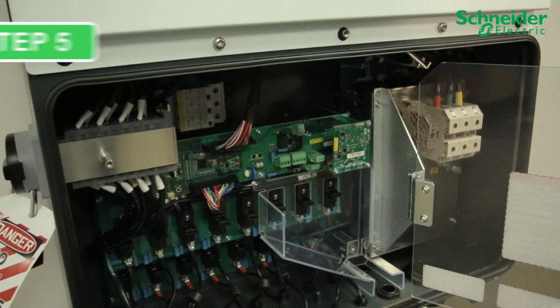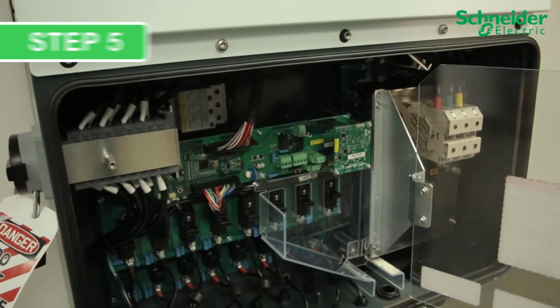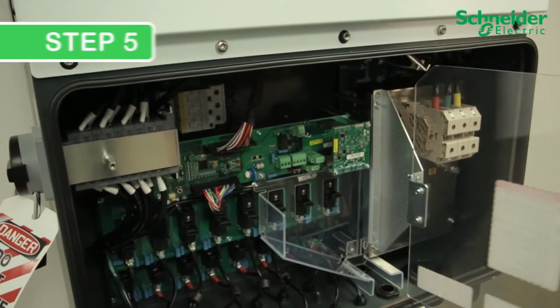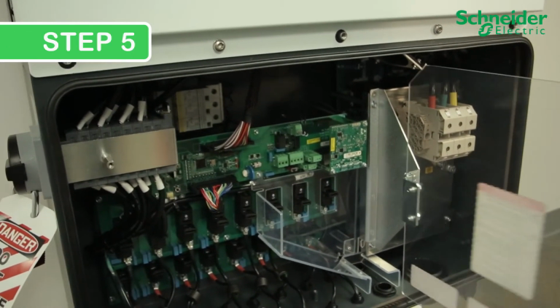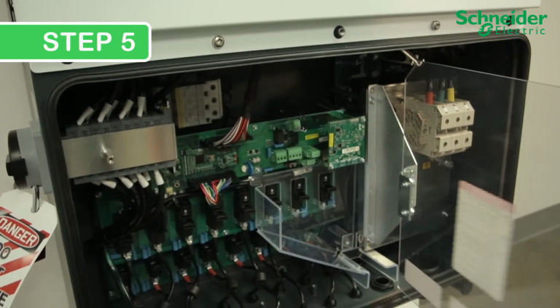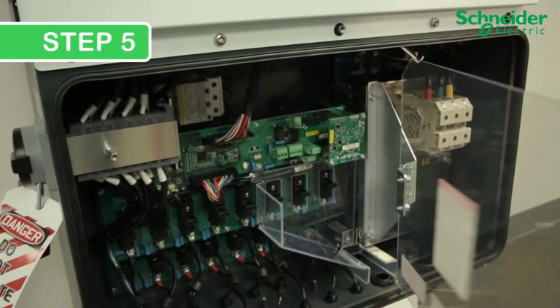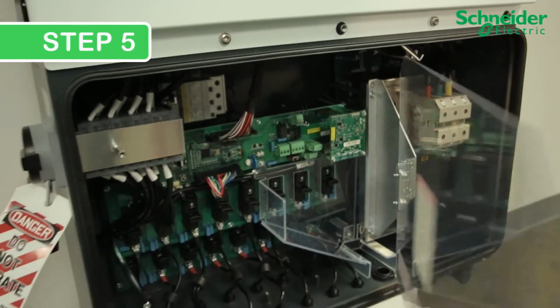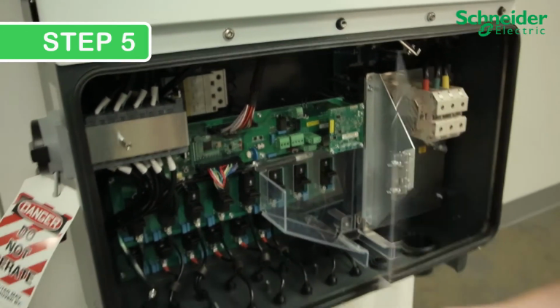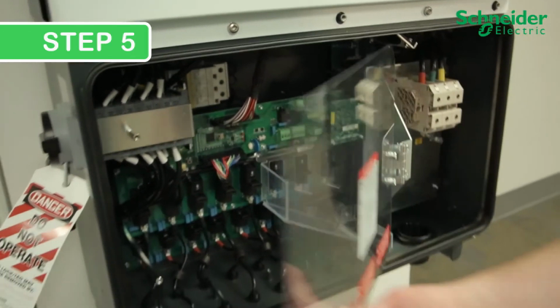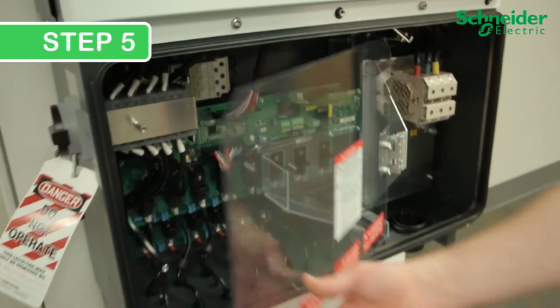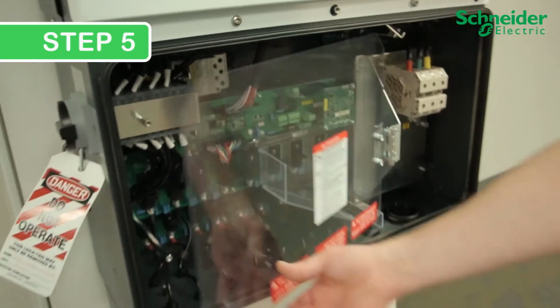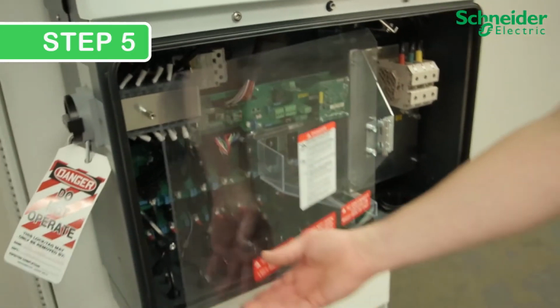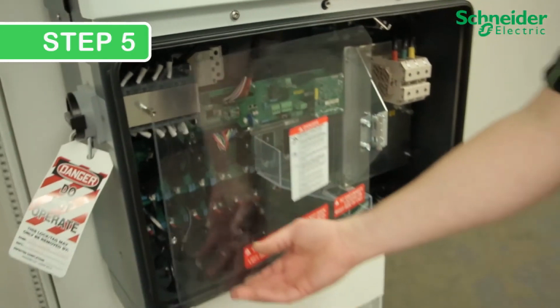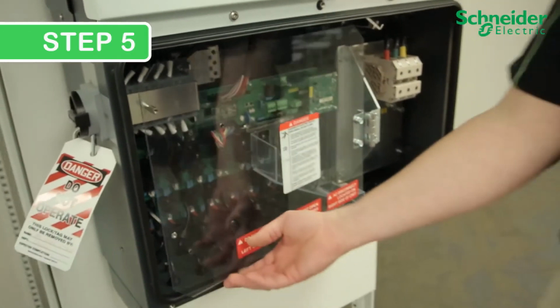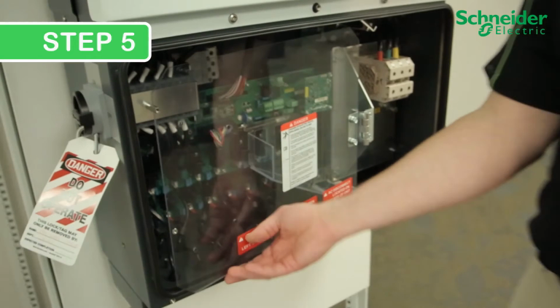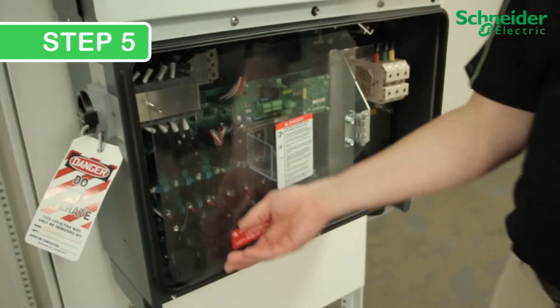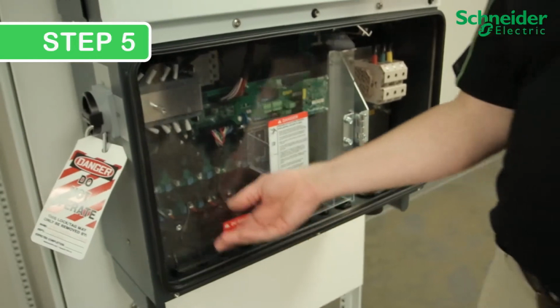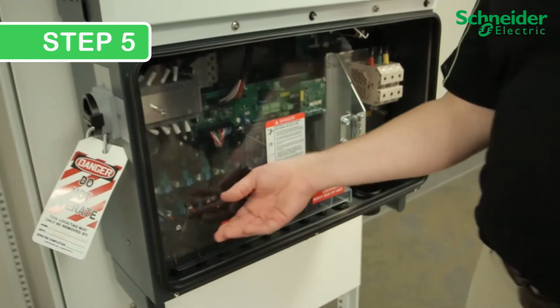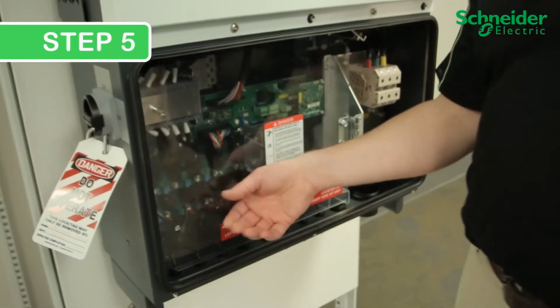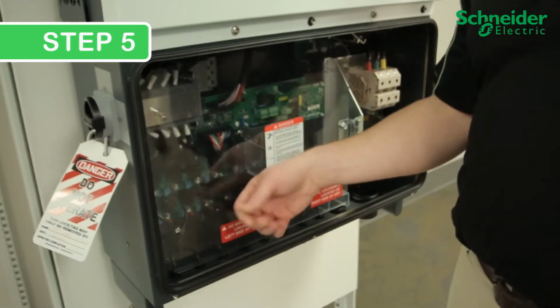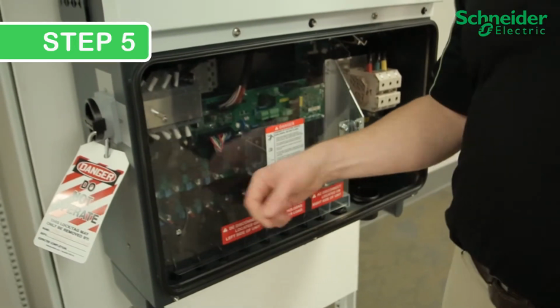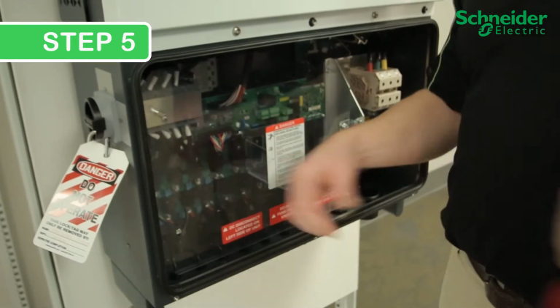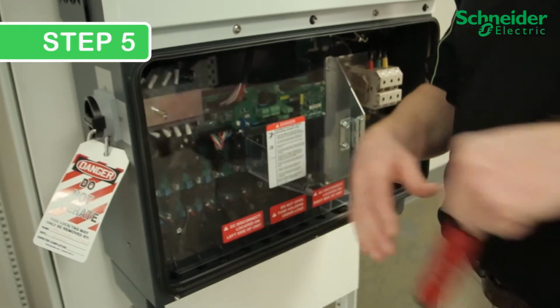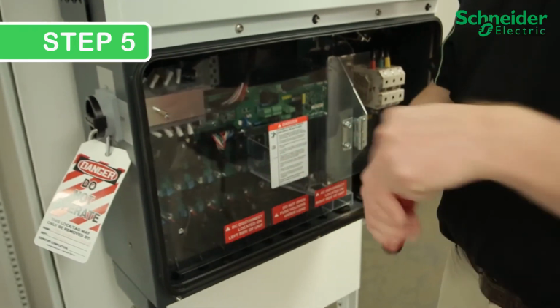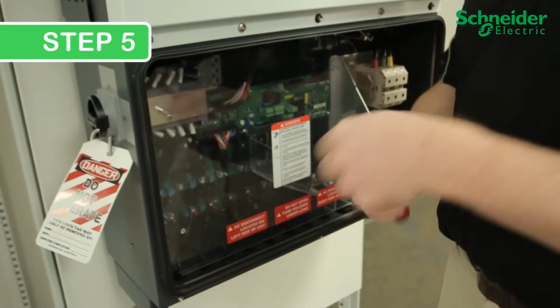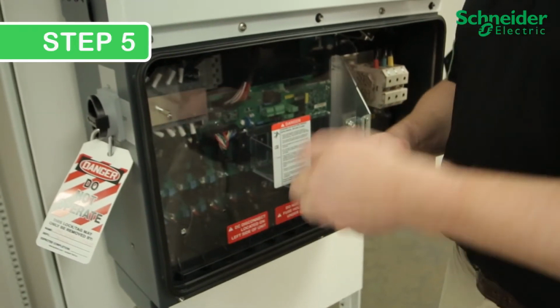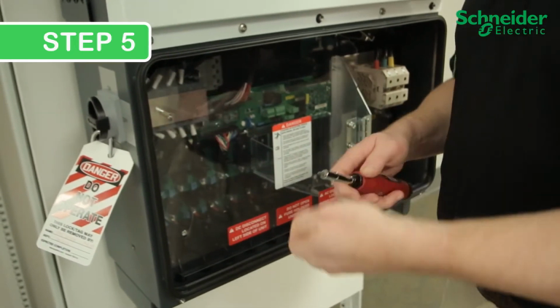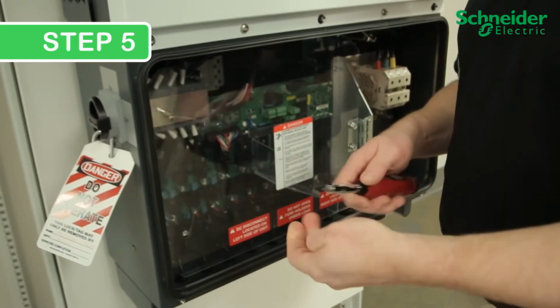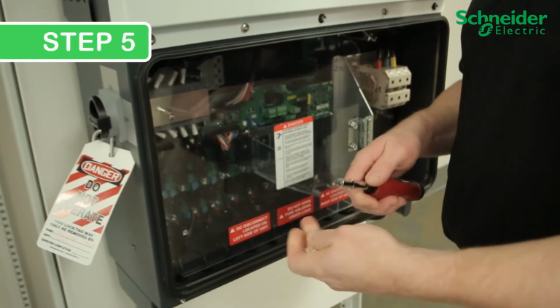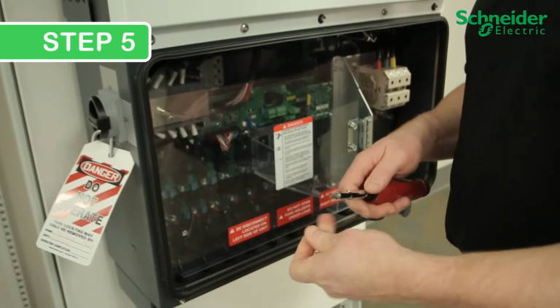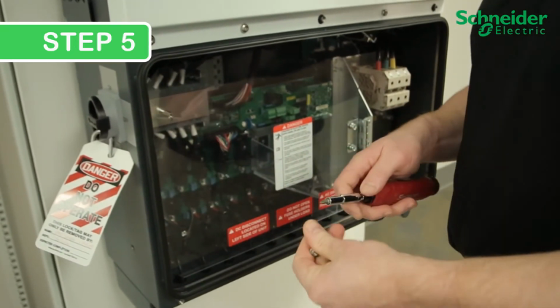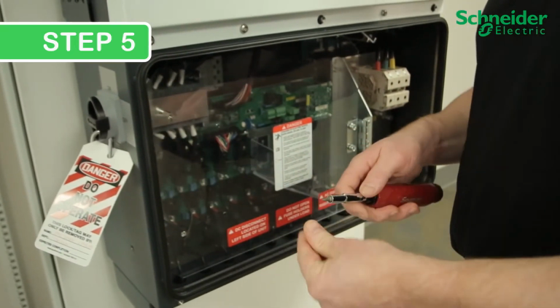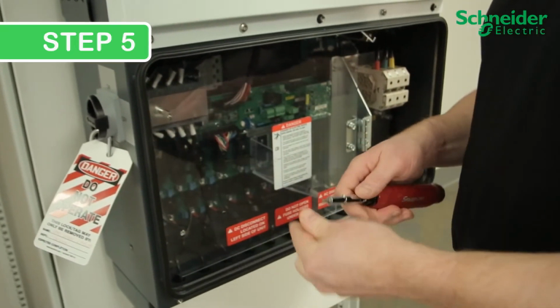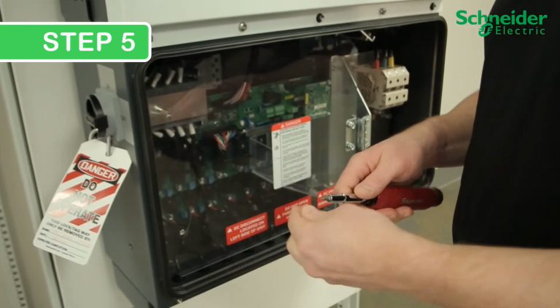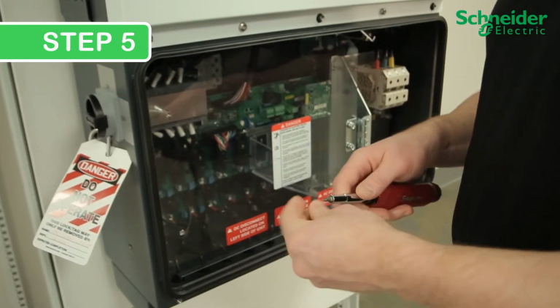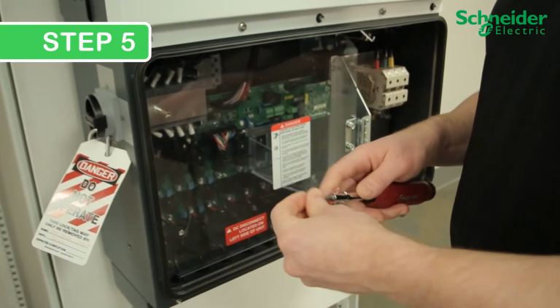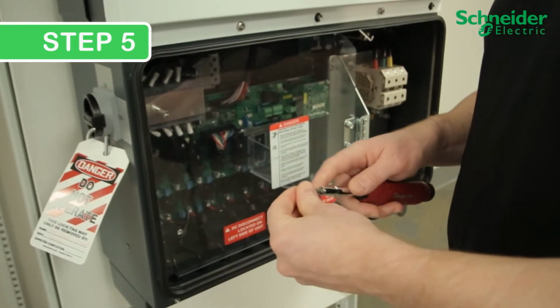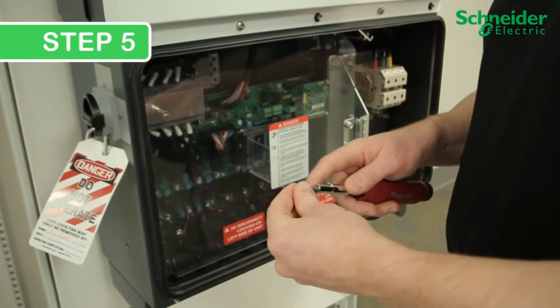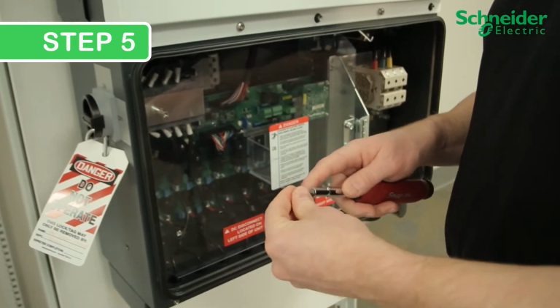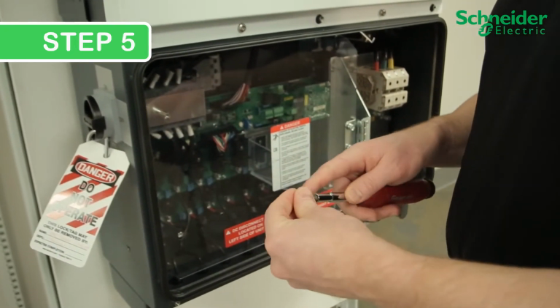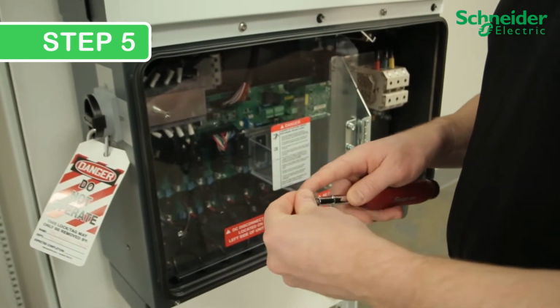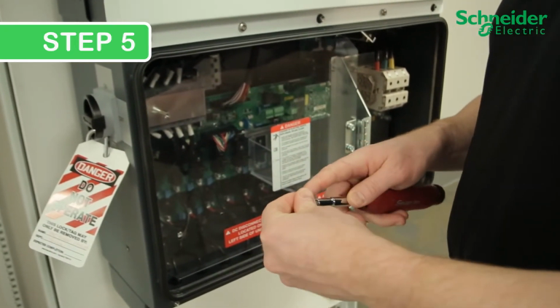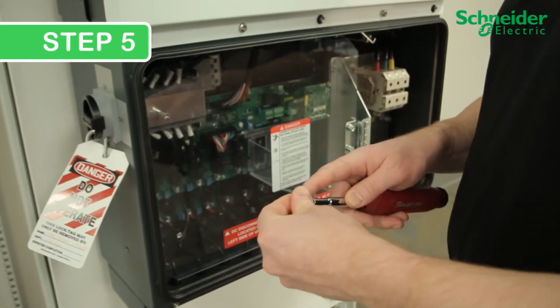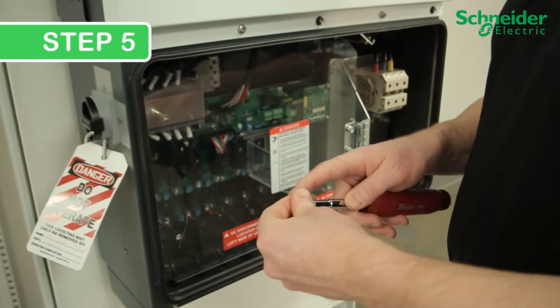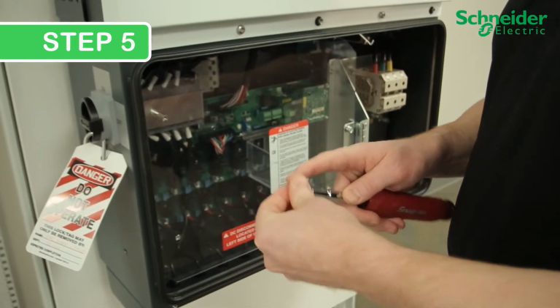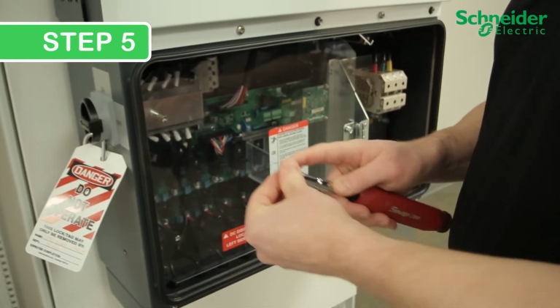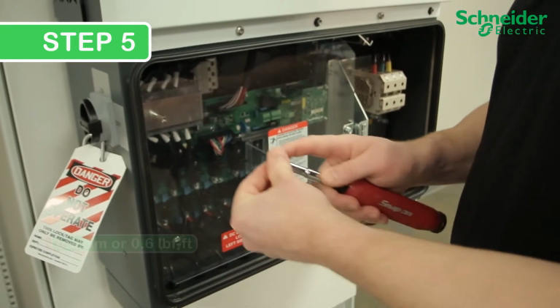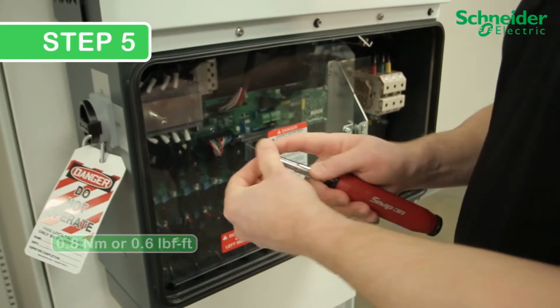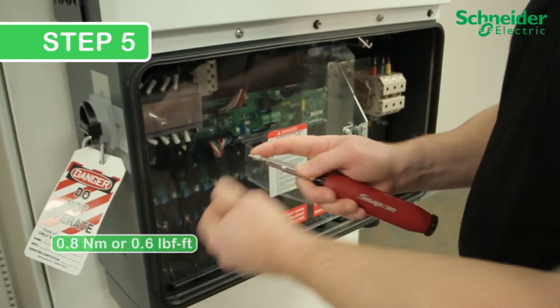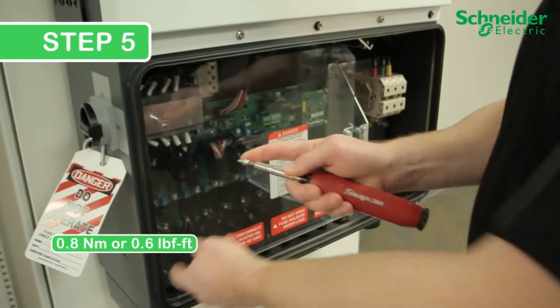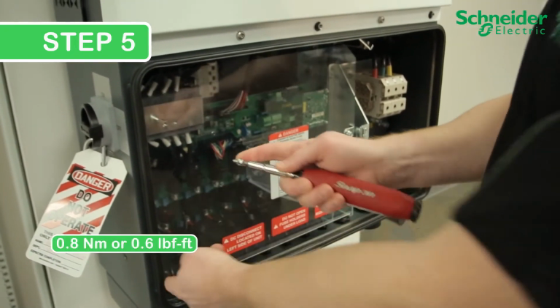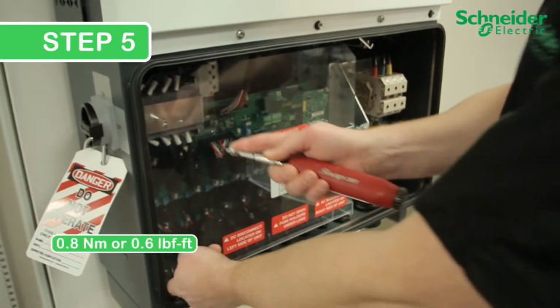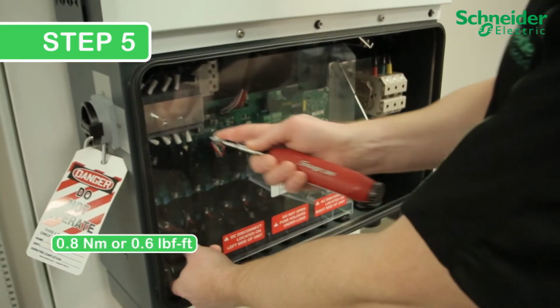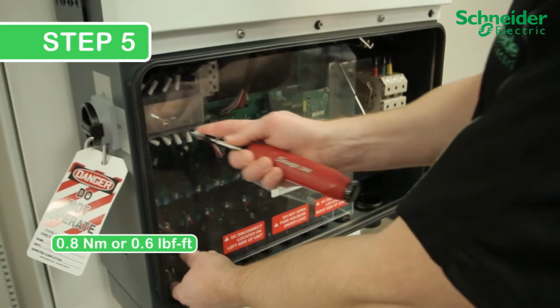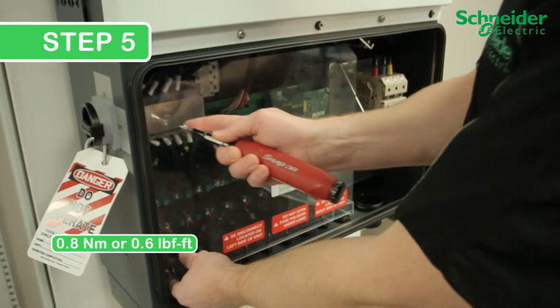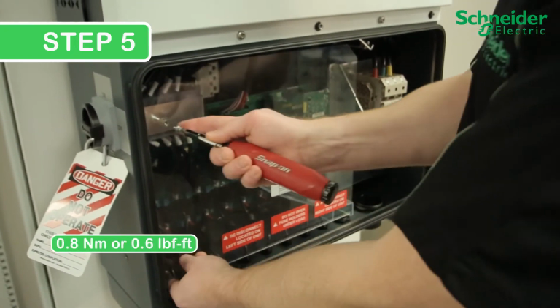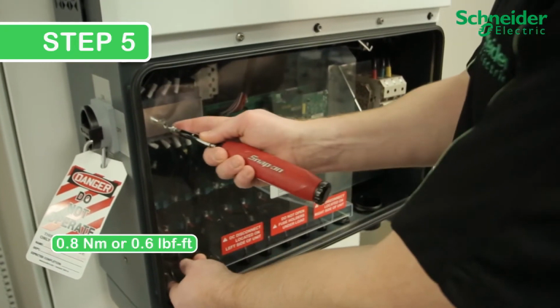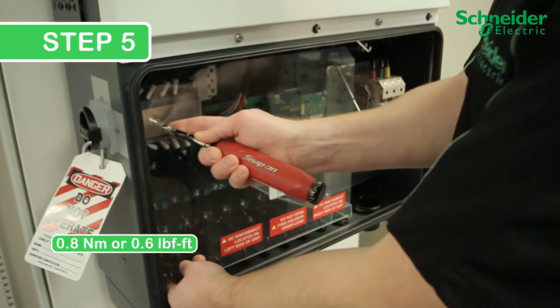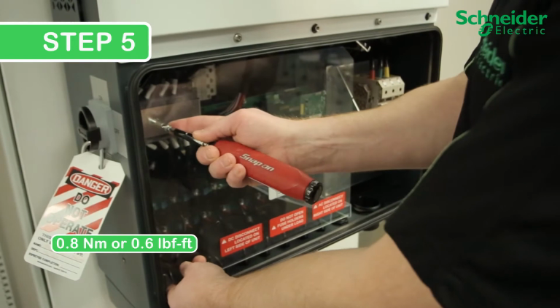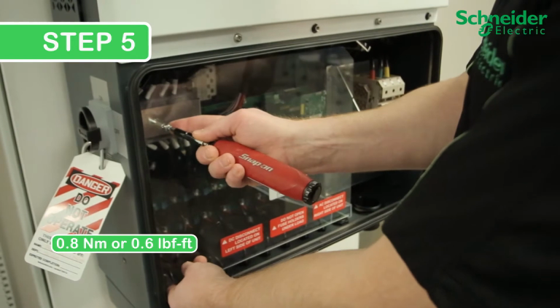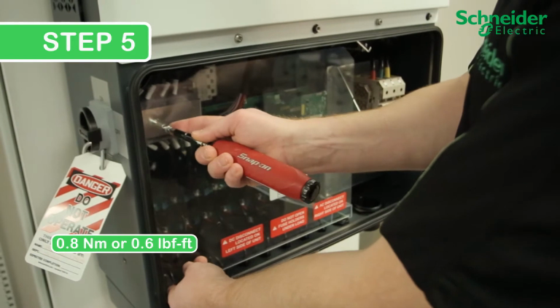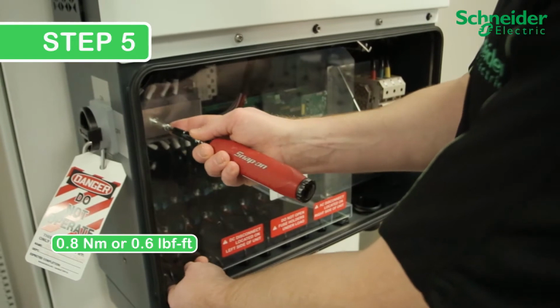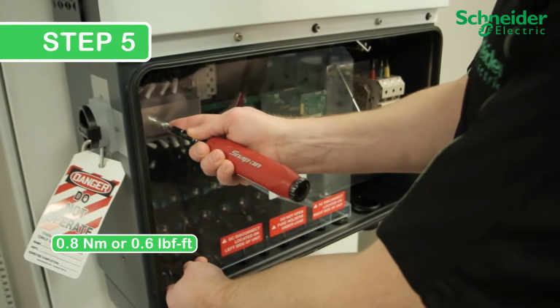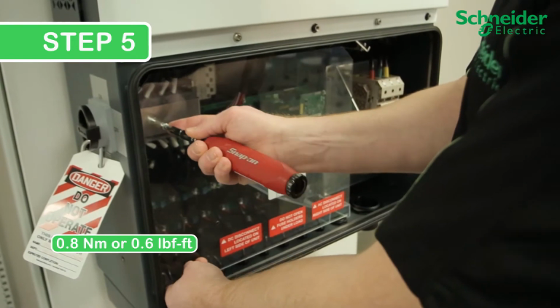Step 5. Close the protection panel. Torque the No. 2 Phillips screws to 0.8 Nm, or 0.6 lb-ft.